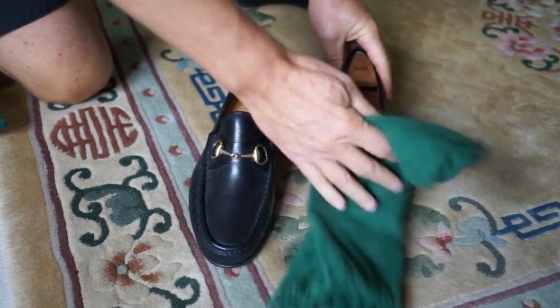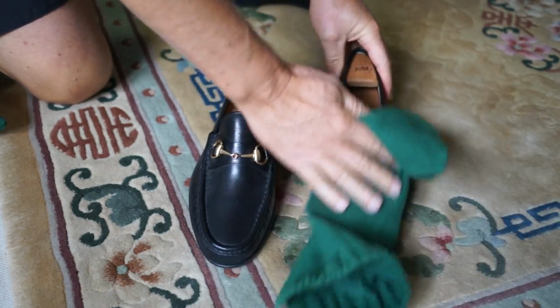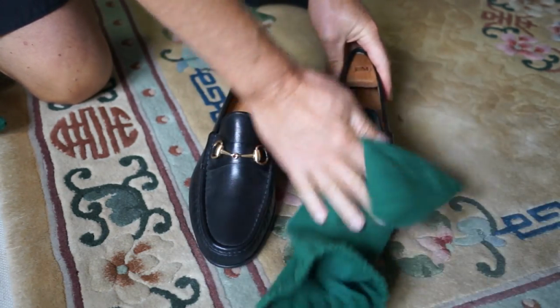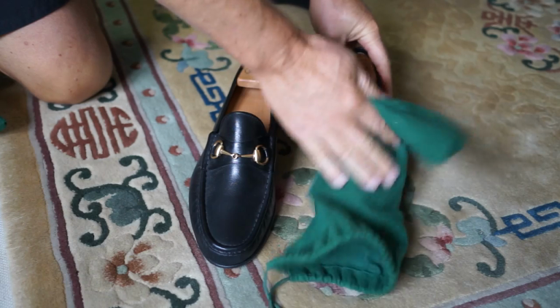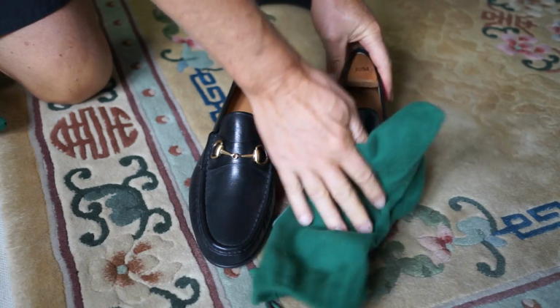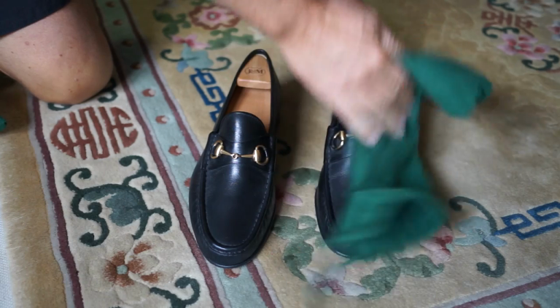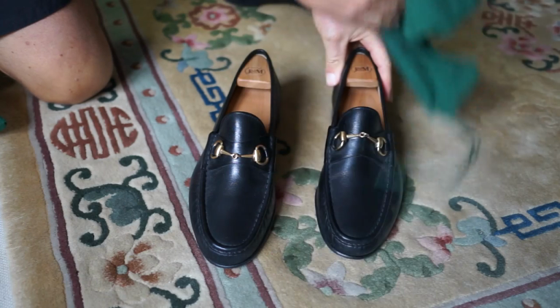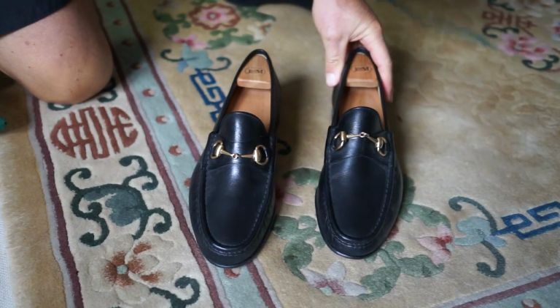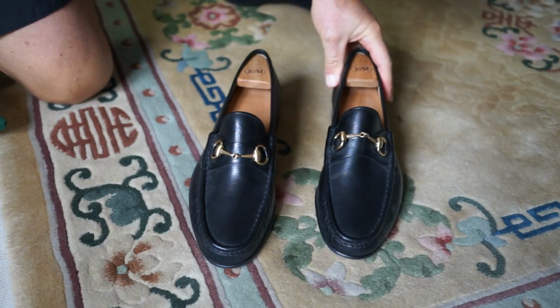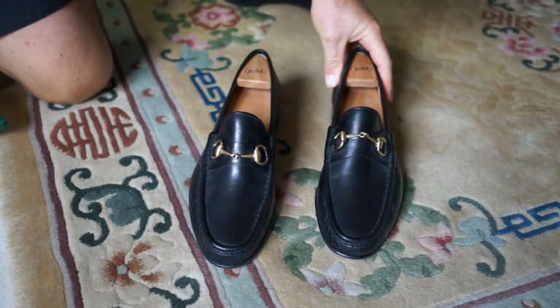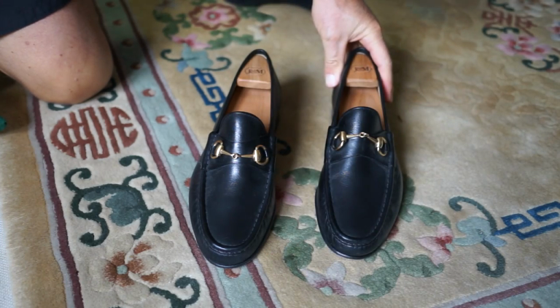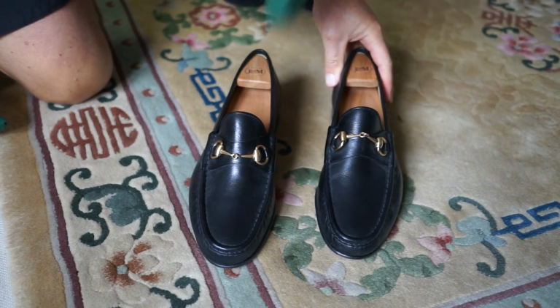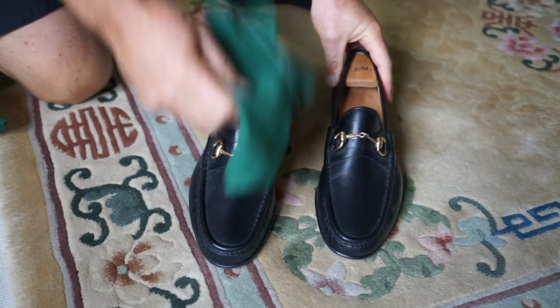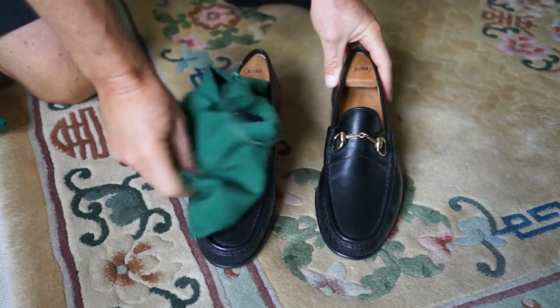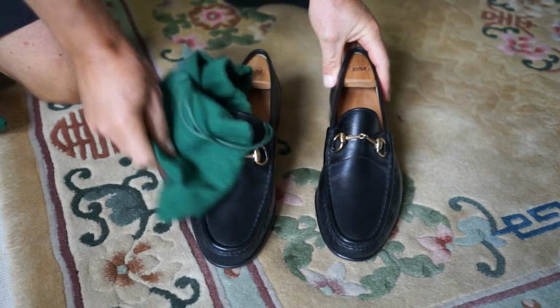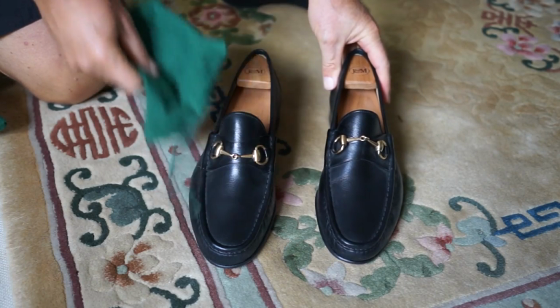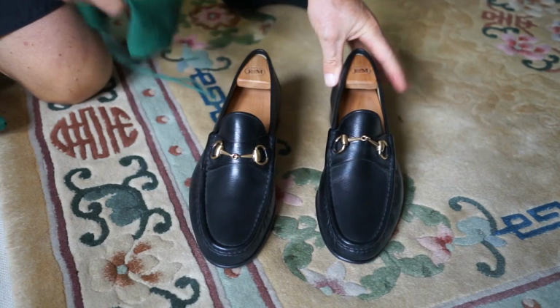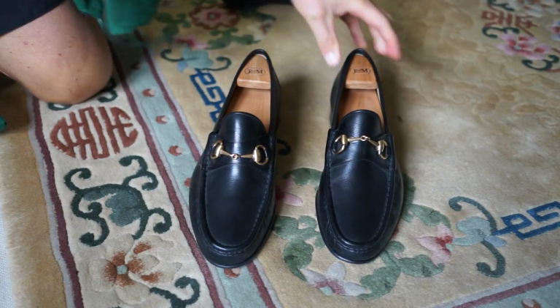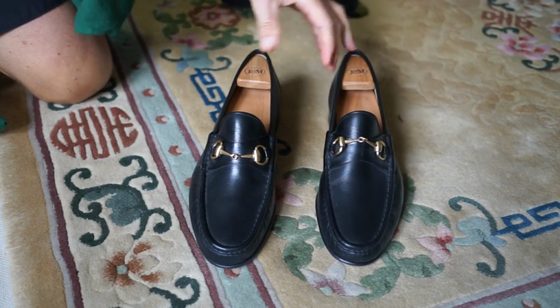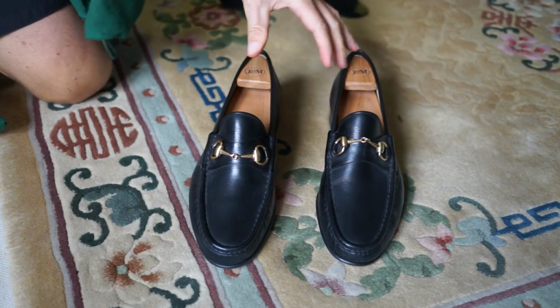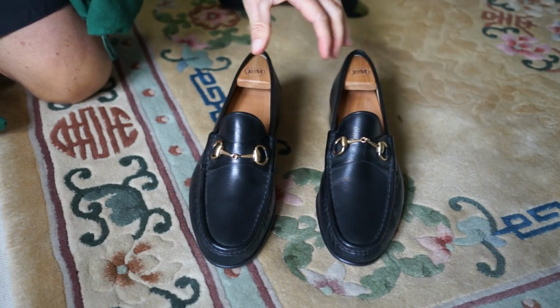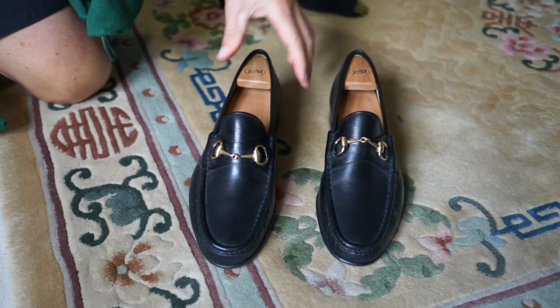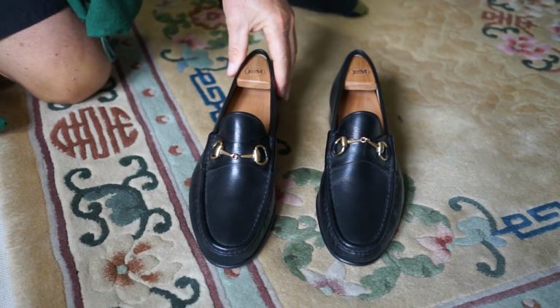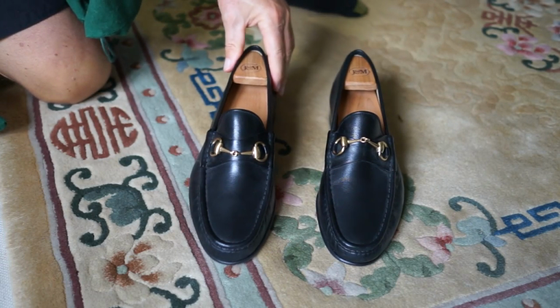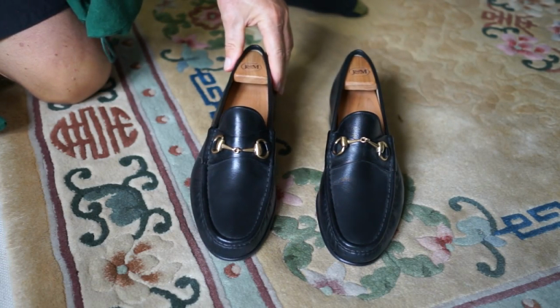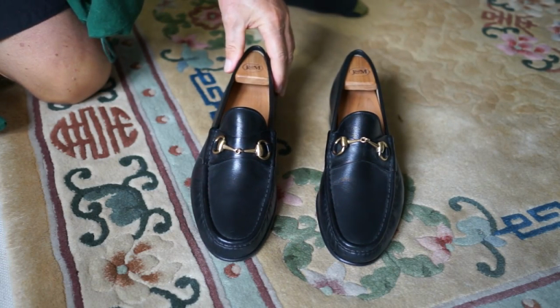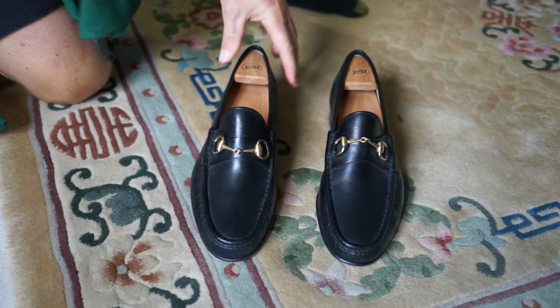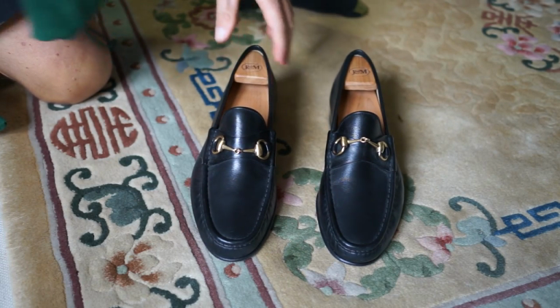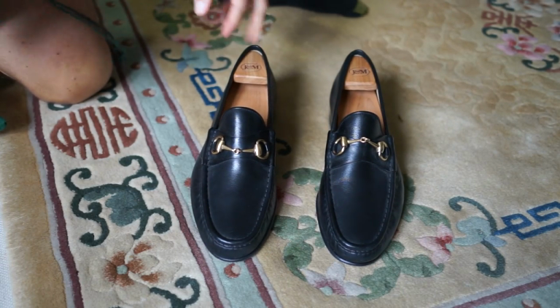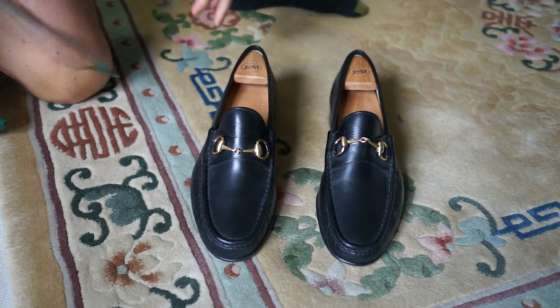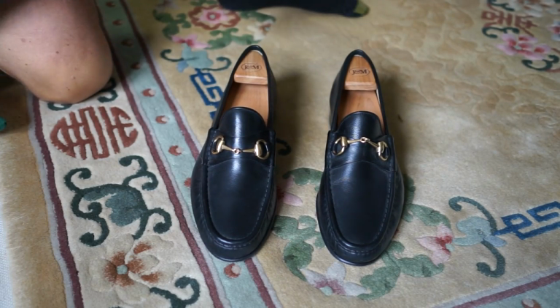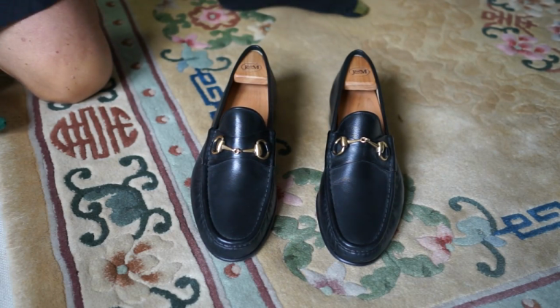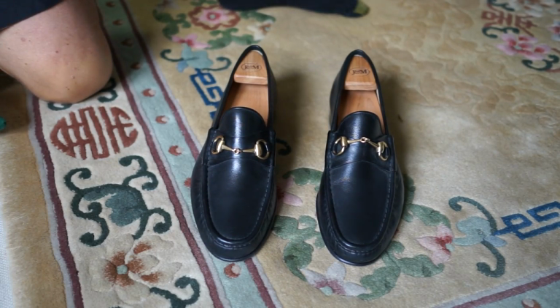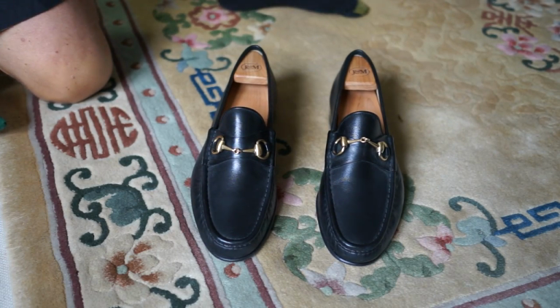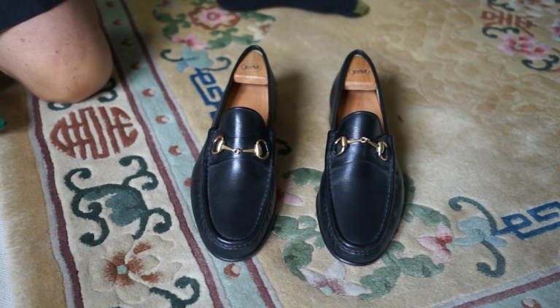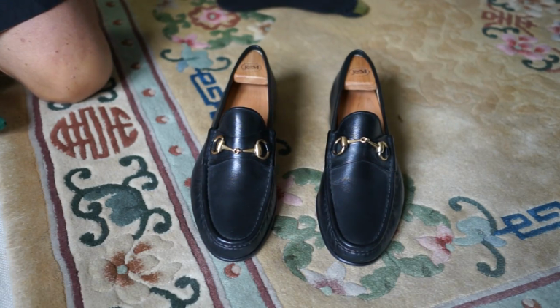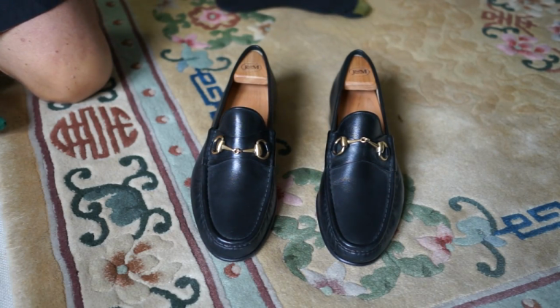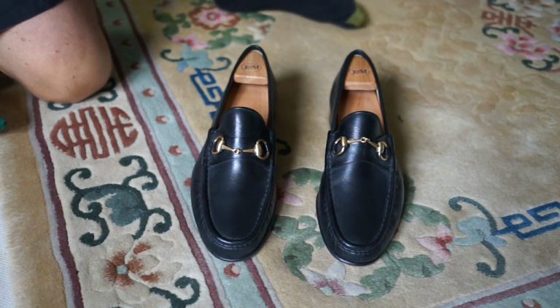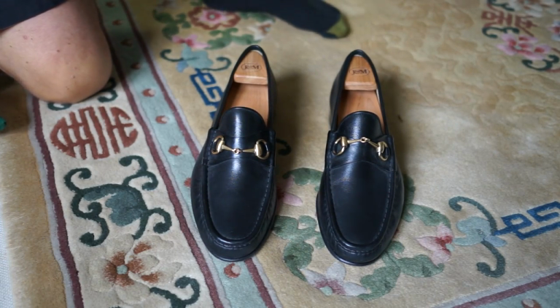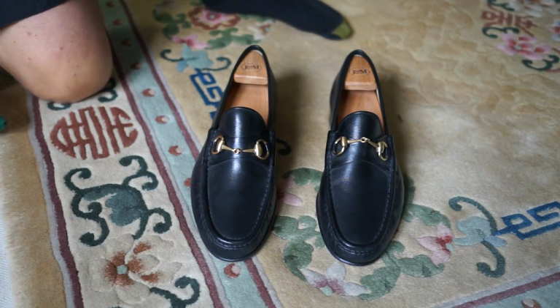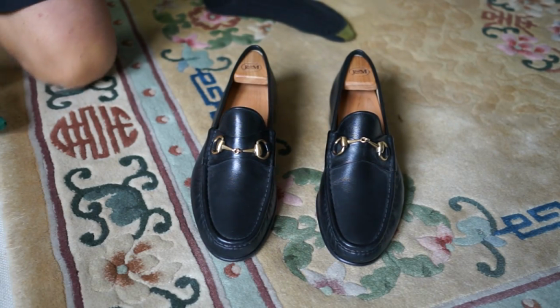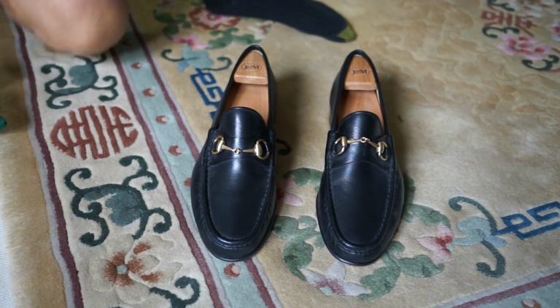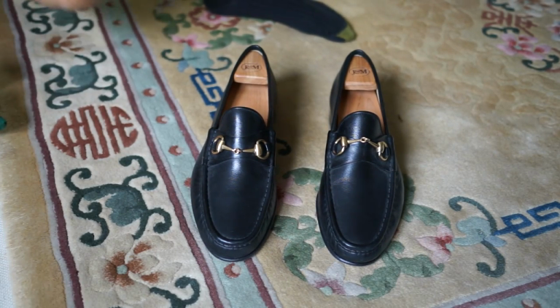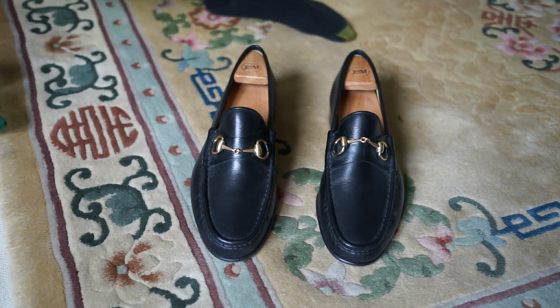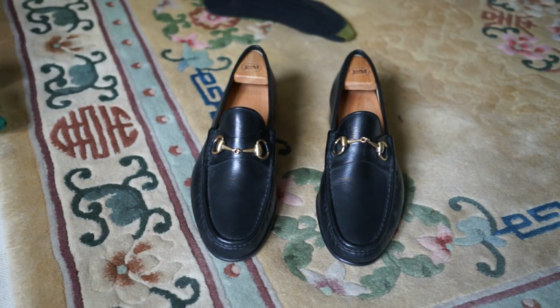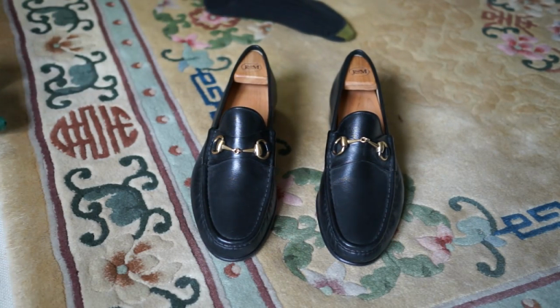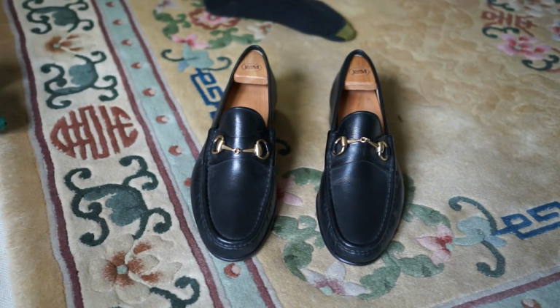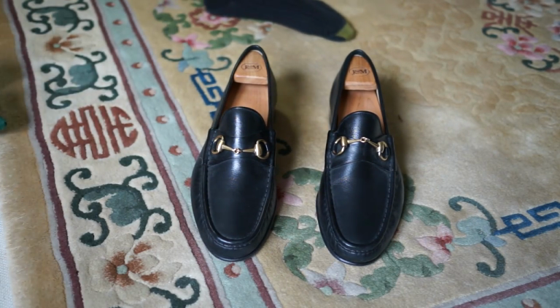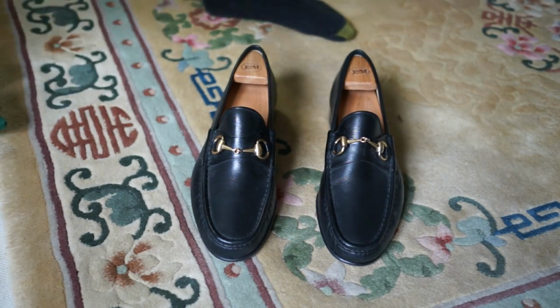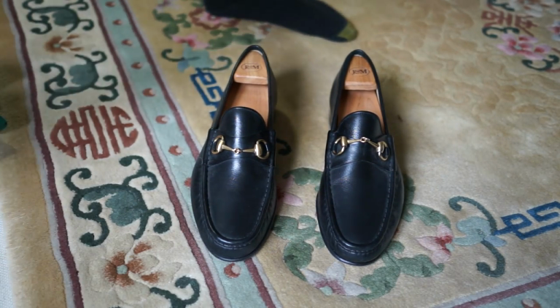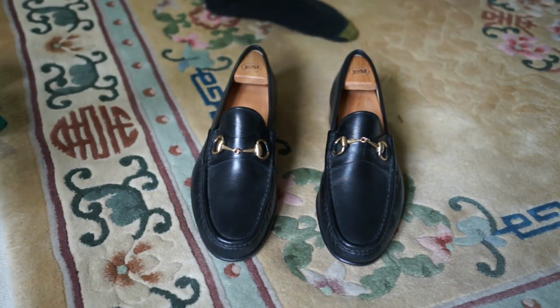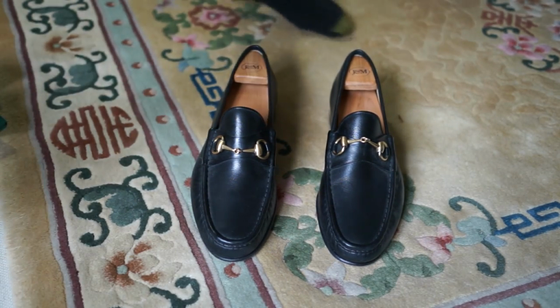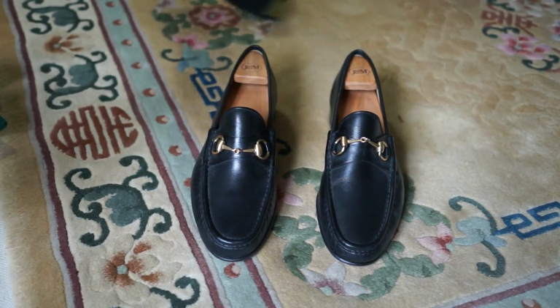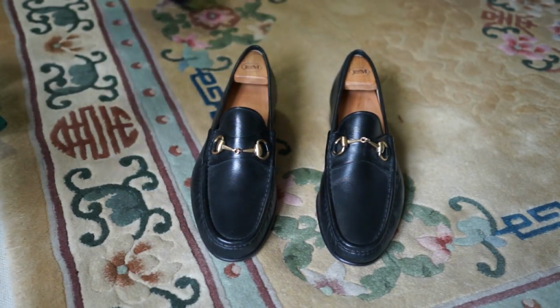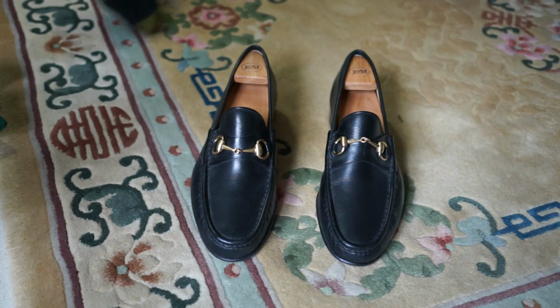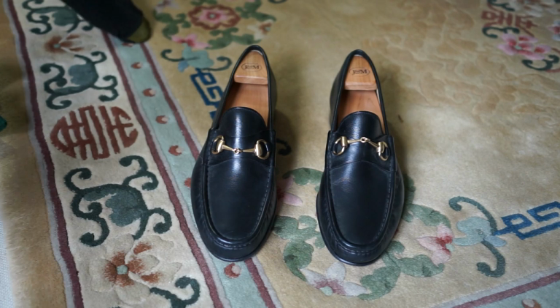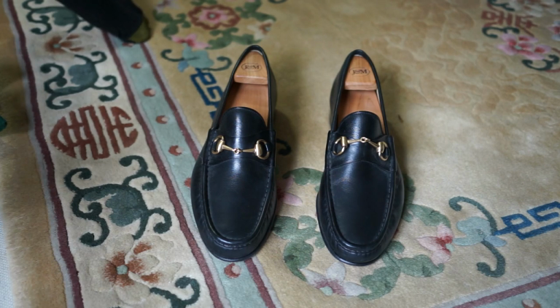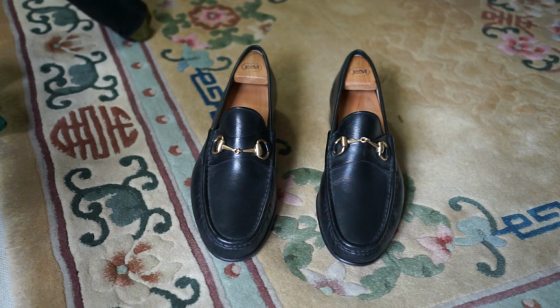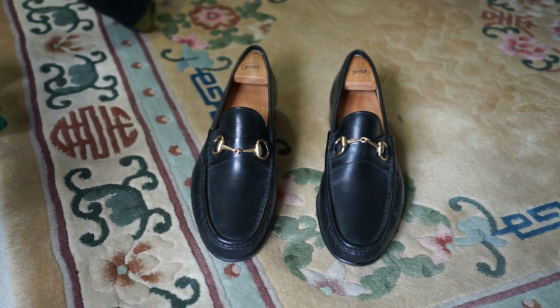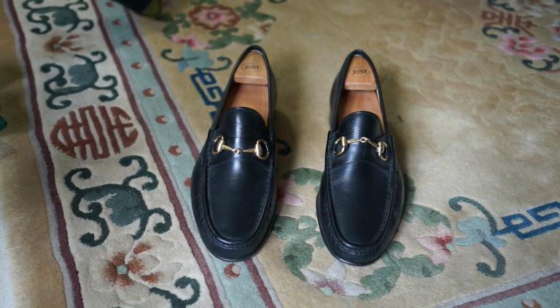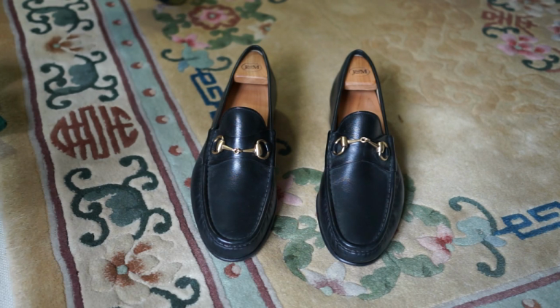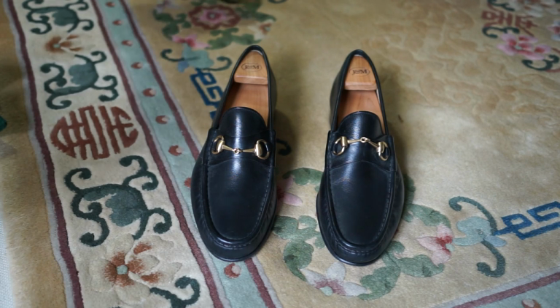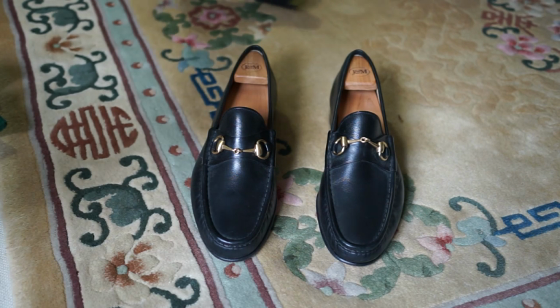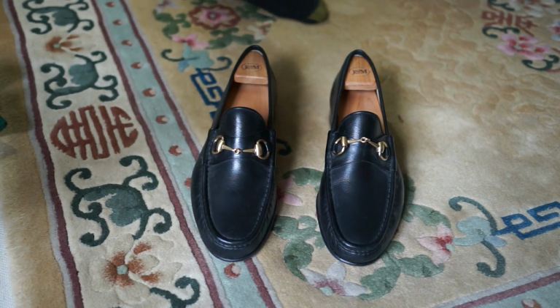They're of course still in perfect condition. I don't wear them very often — sometimes if I'm going out to dinner I'll wear these.